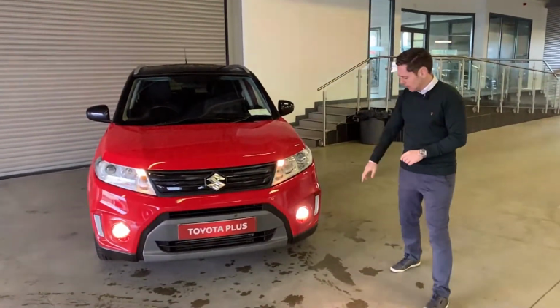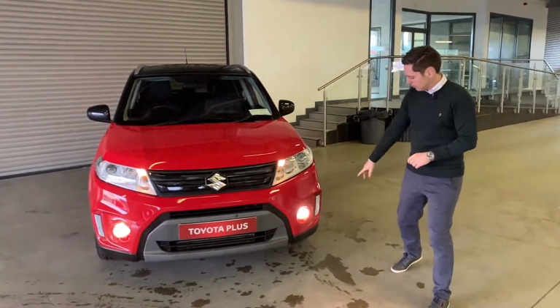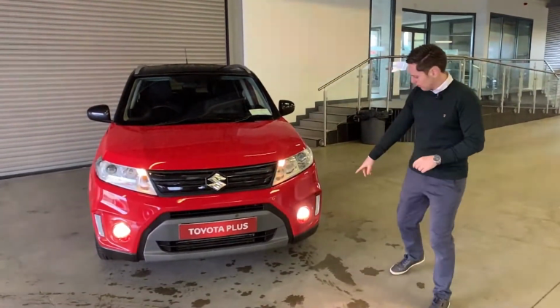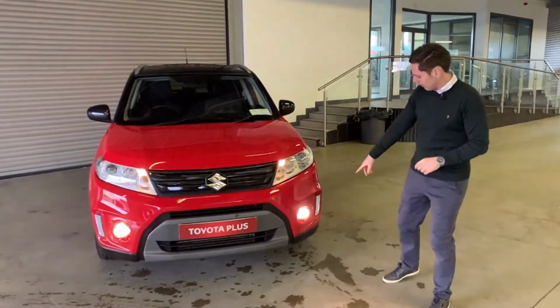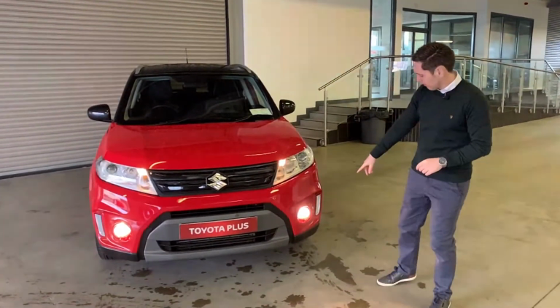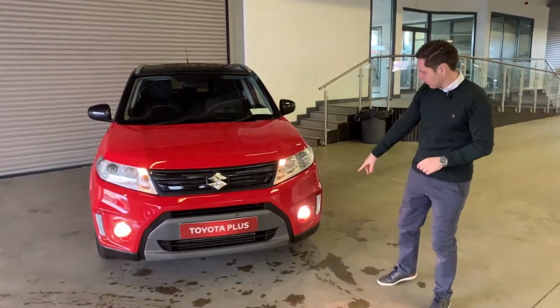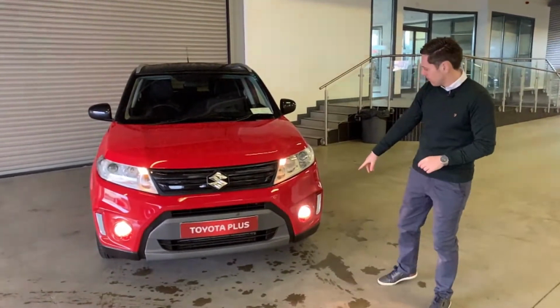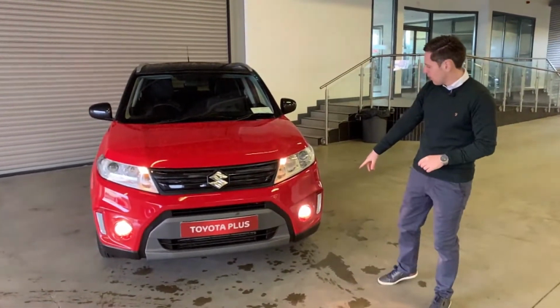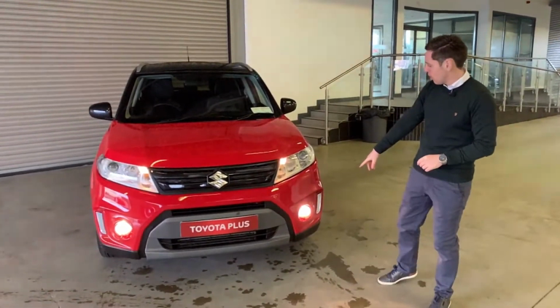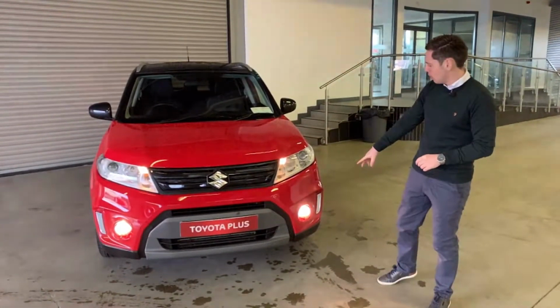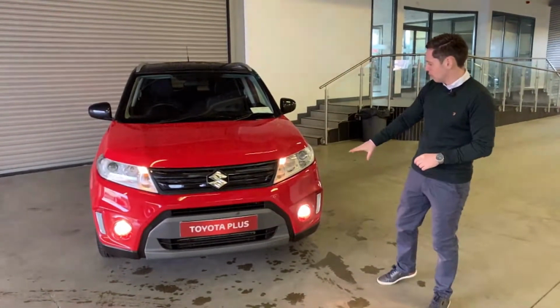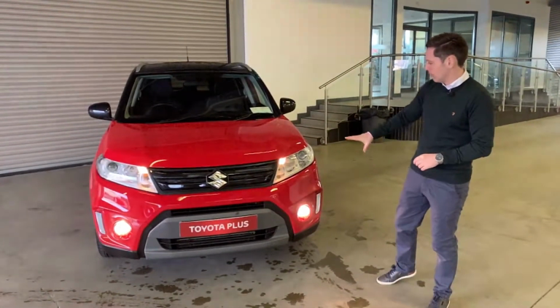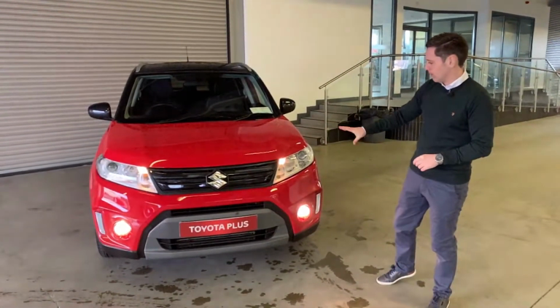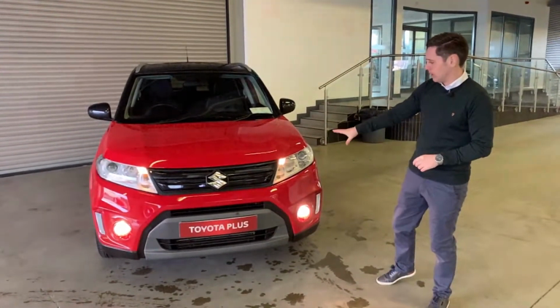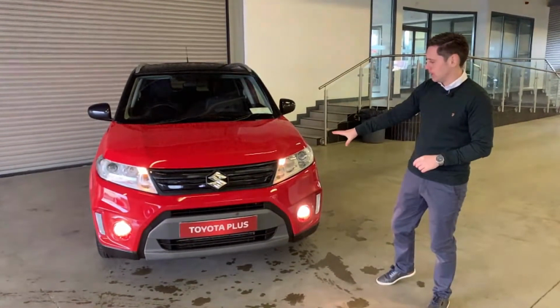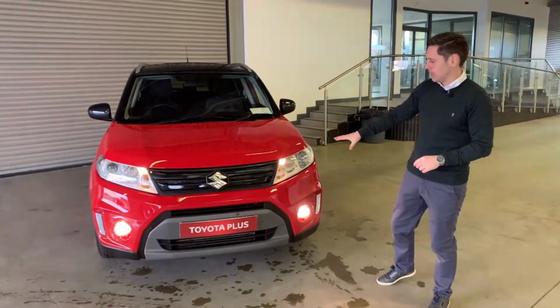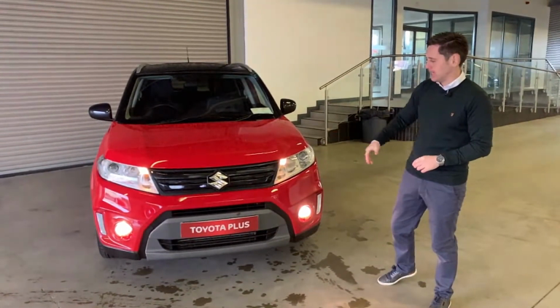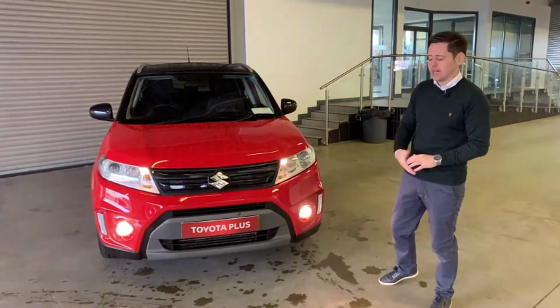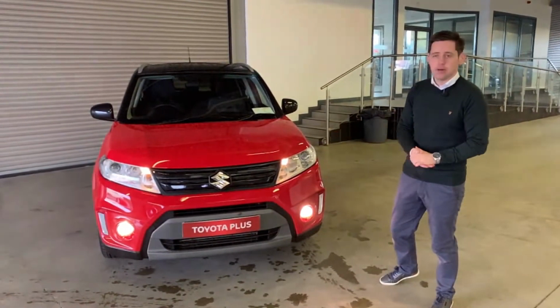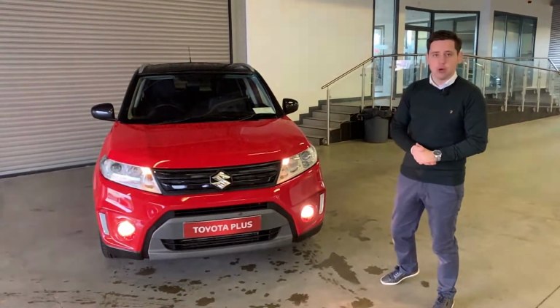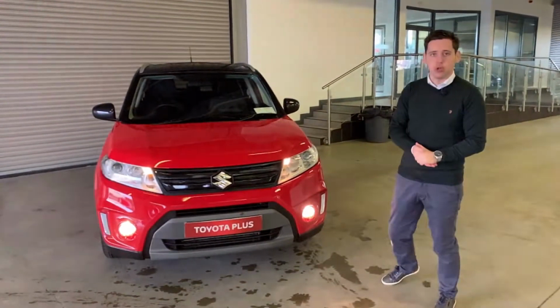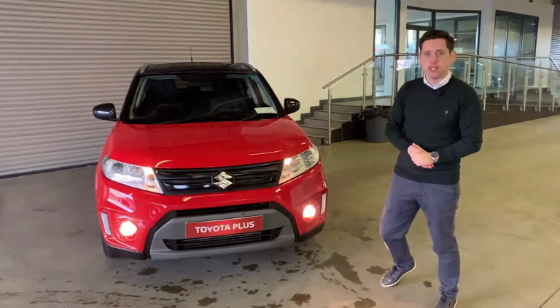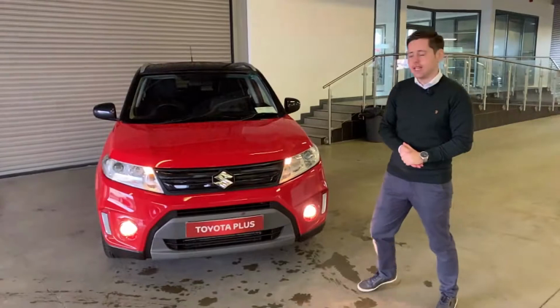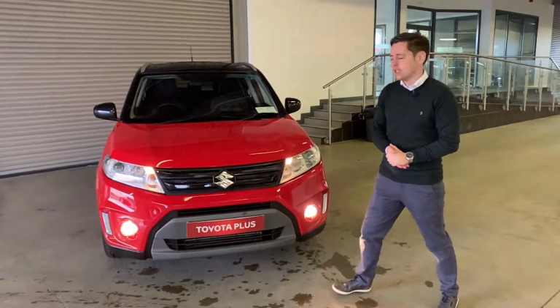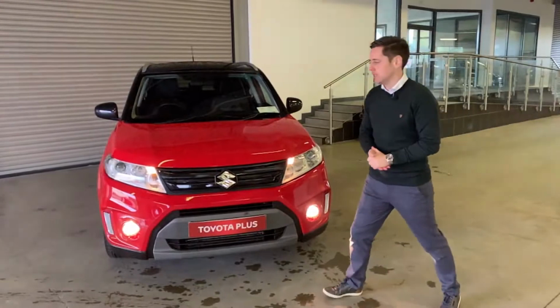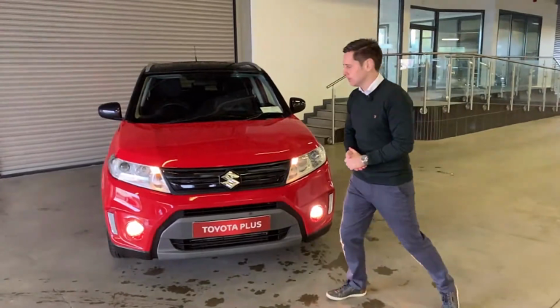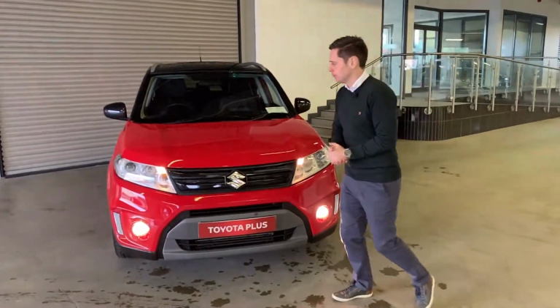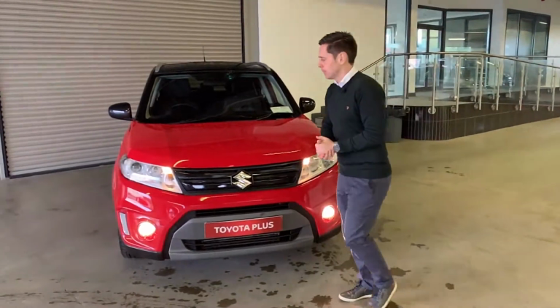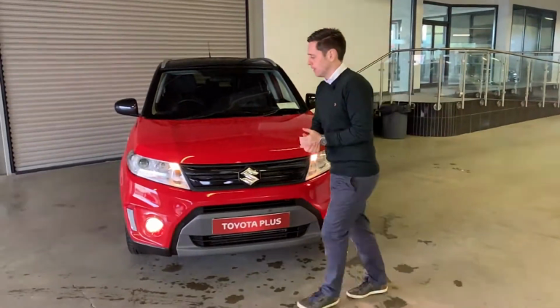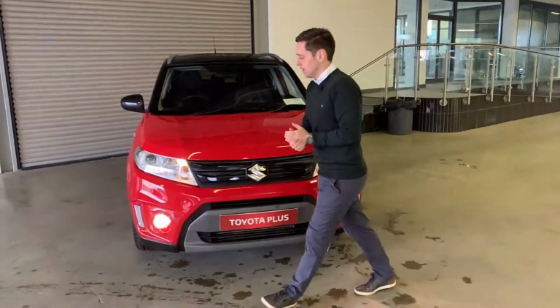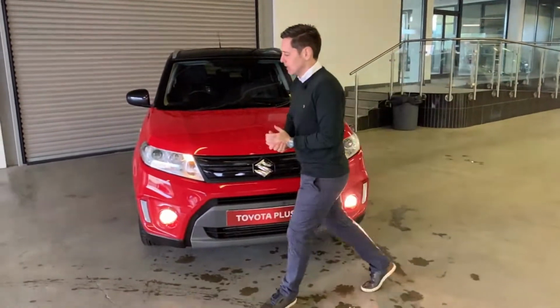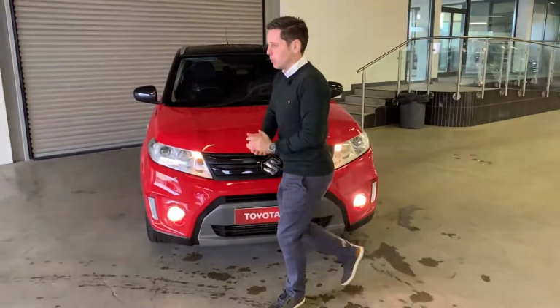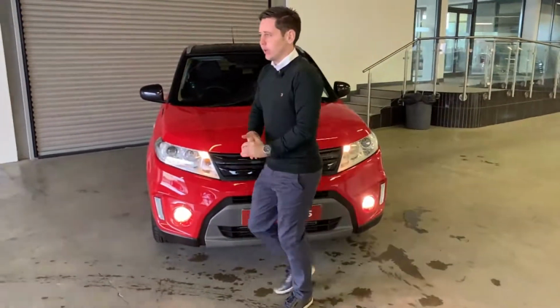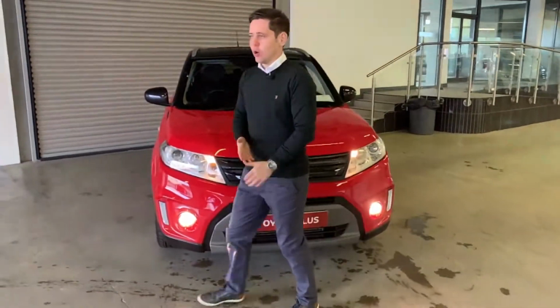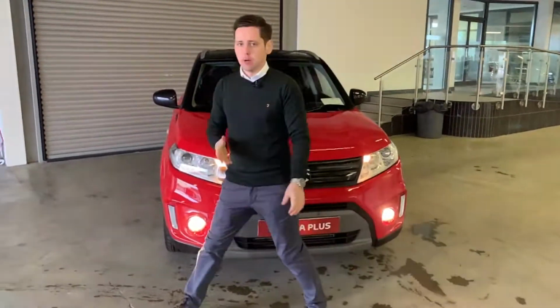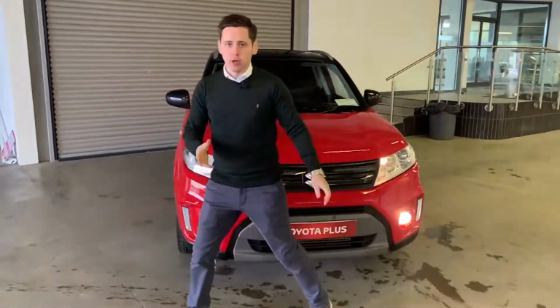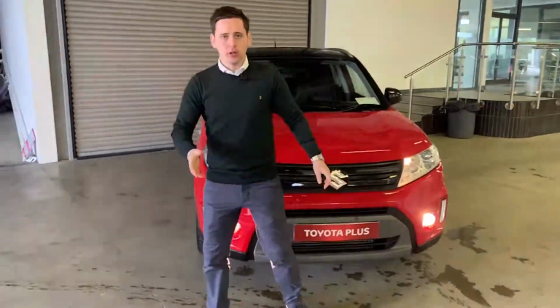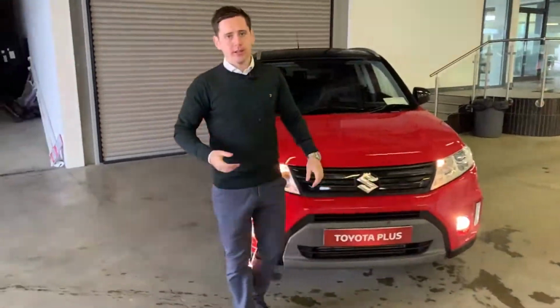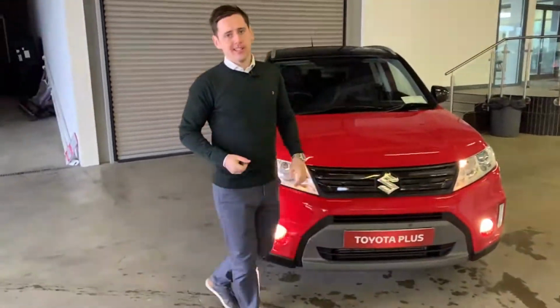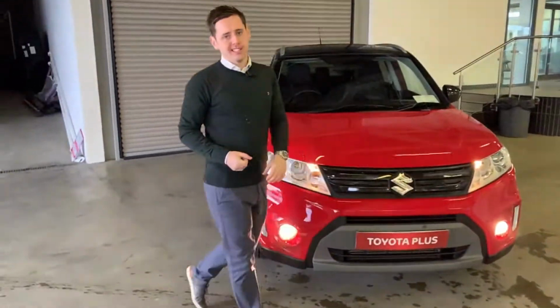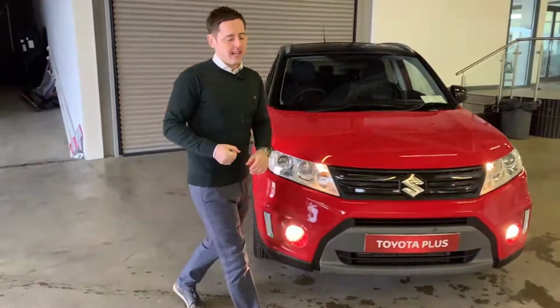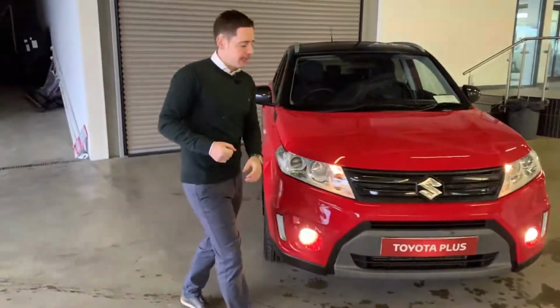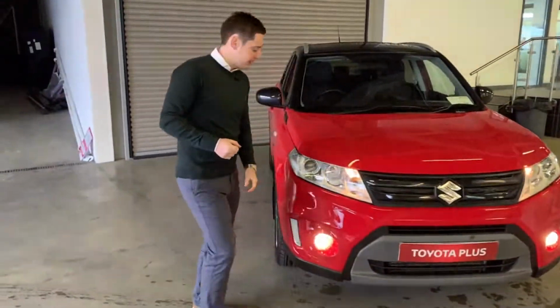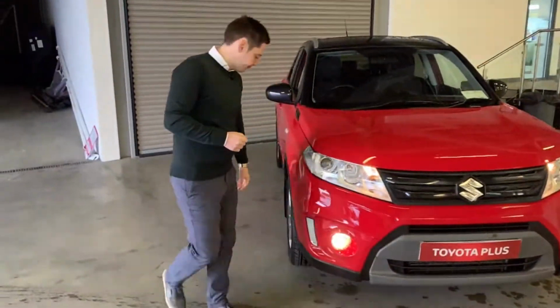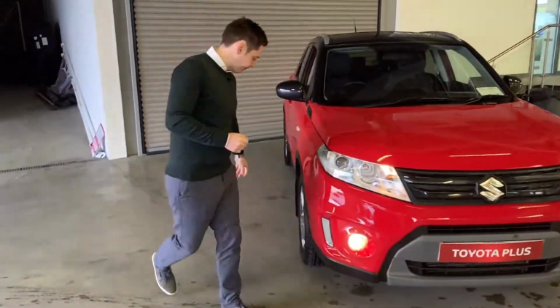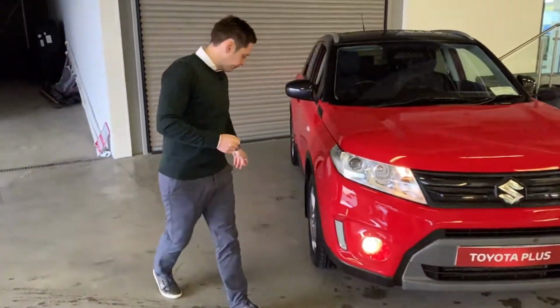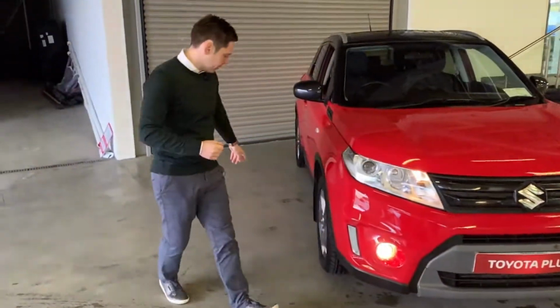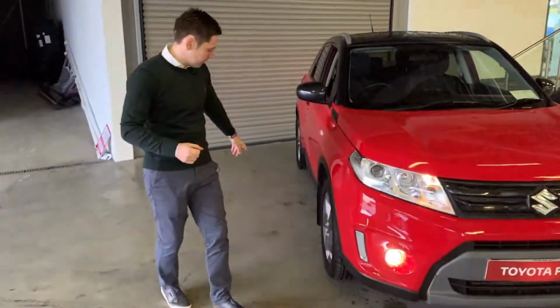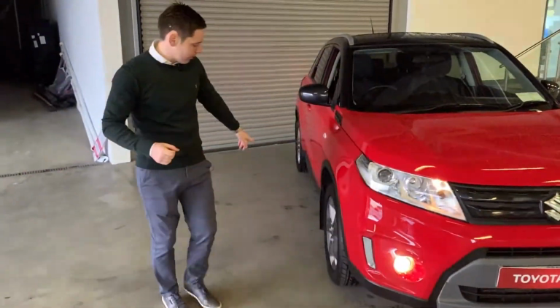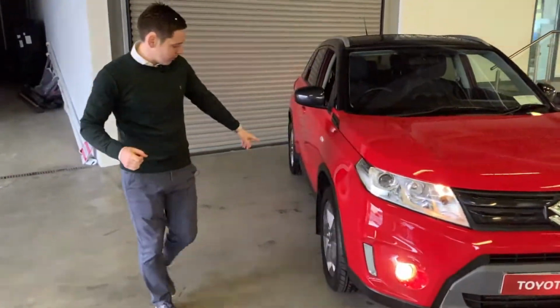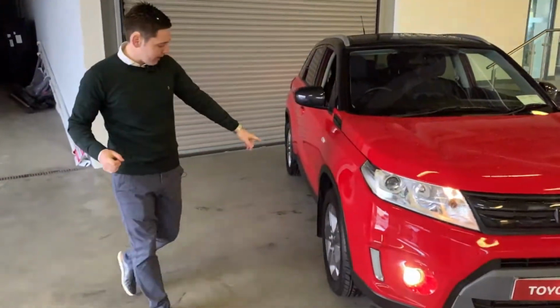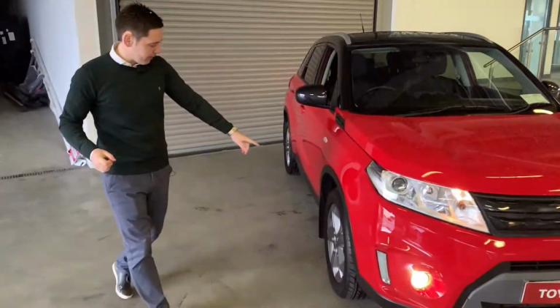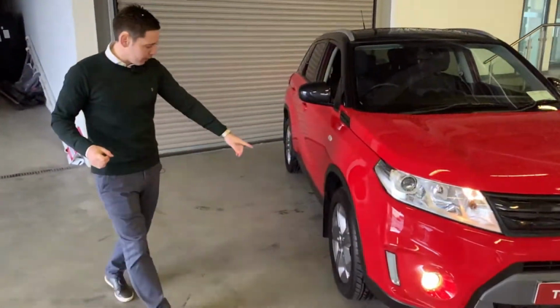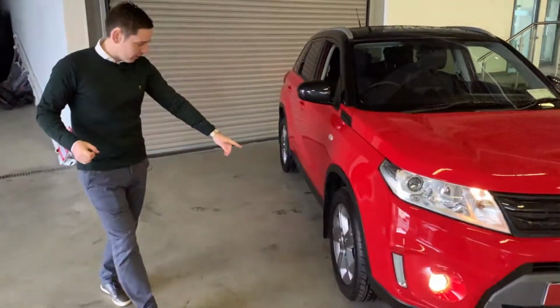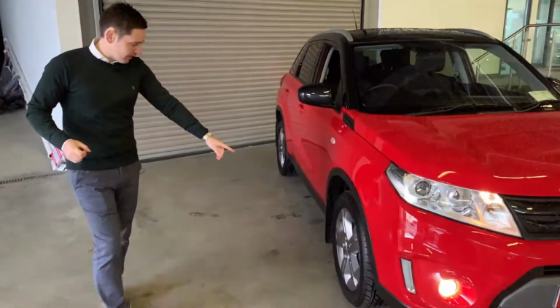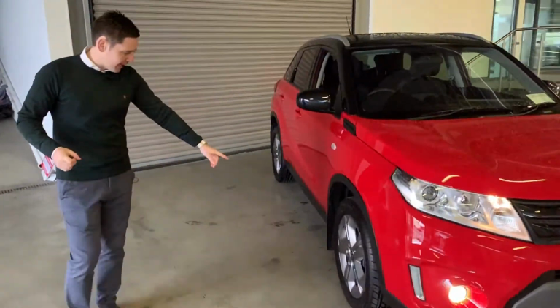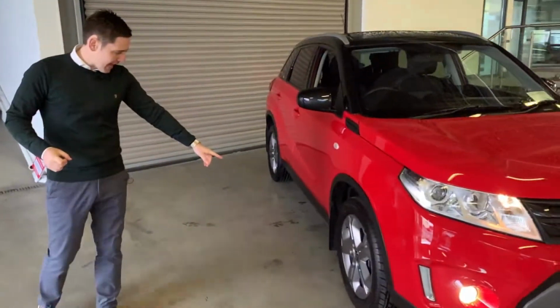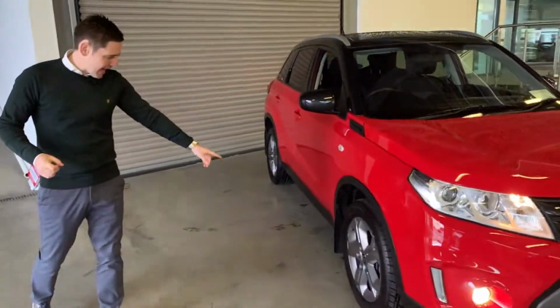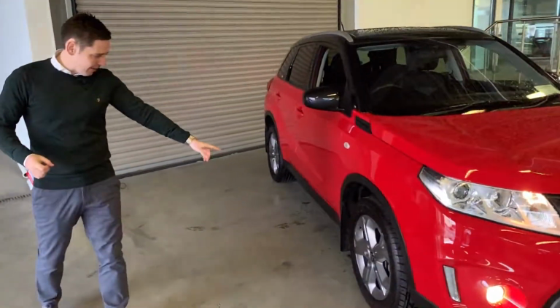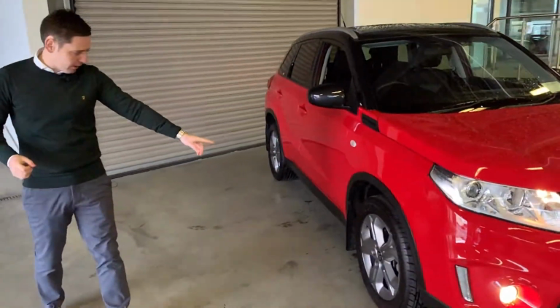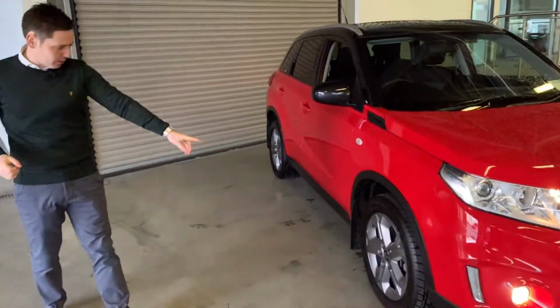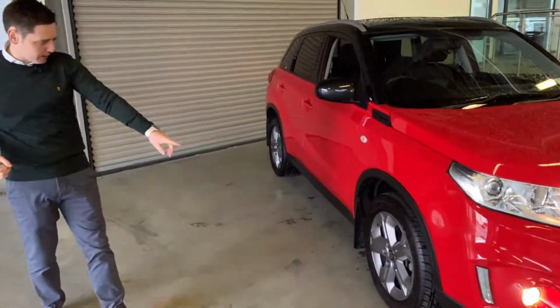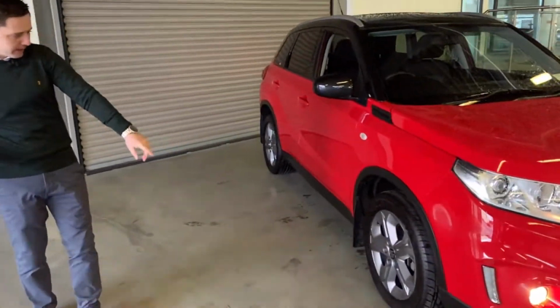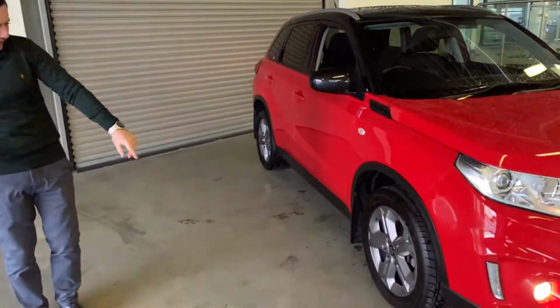We have our front fogs, we have our daytime running lights. When you come around to the side, we have our lovely alloy wheels.